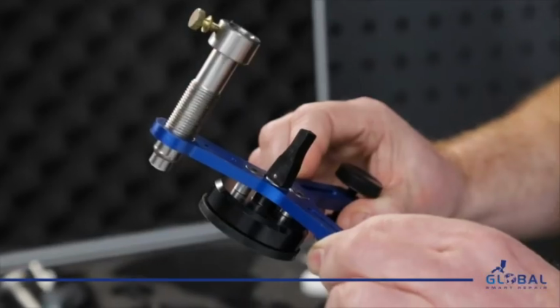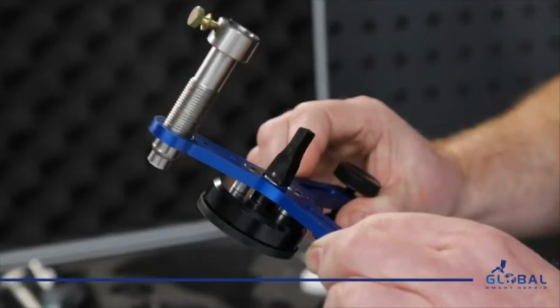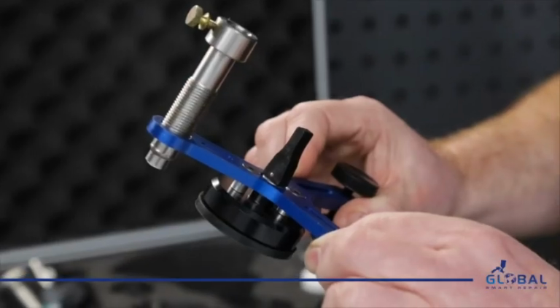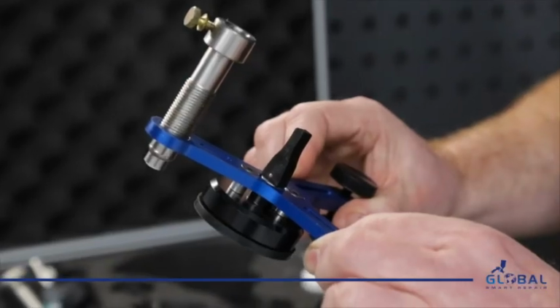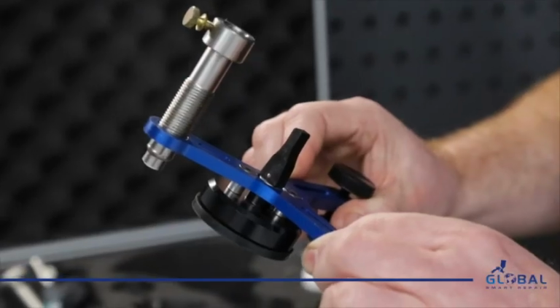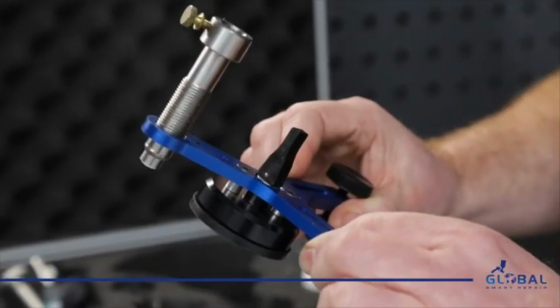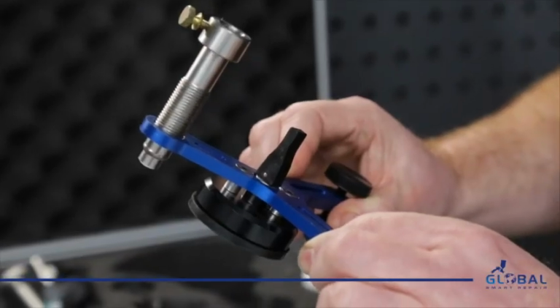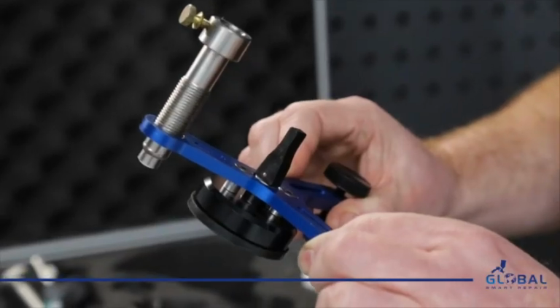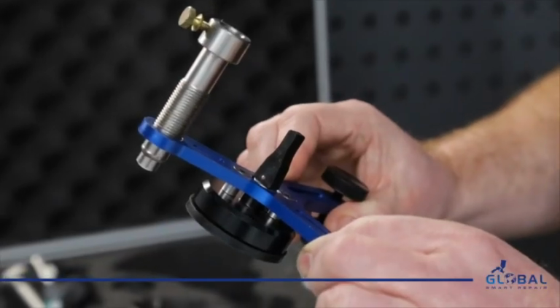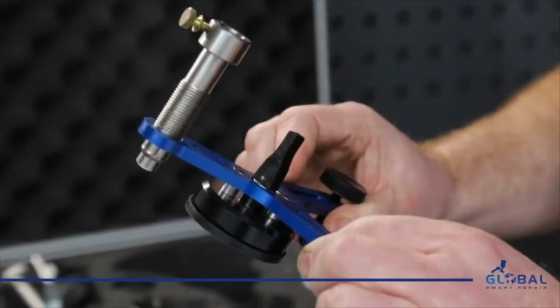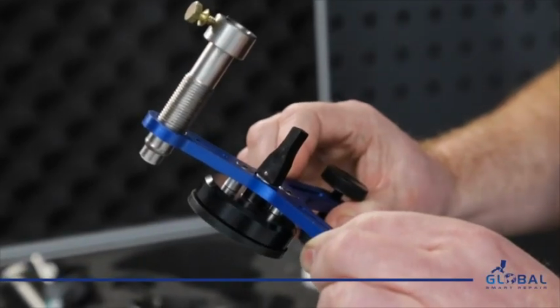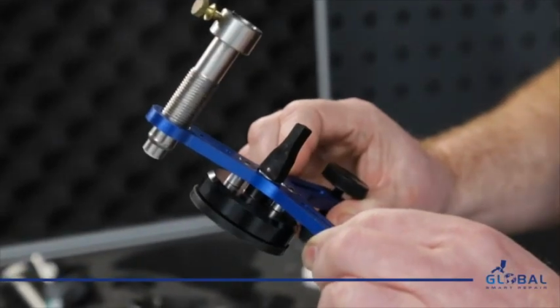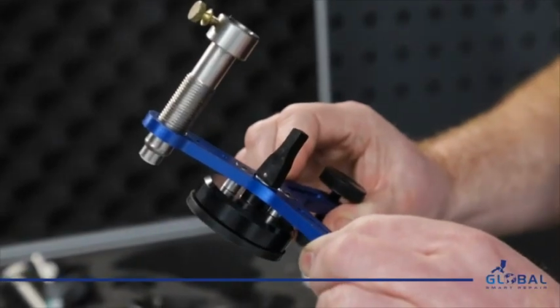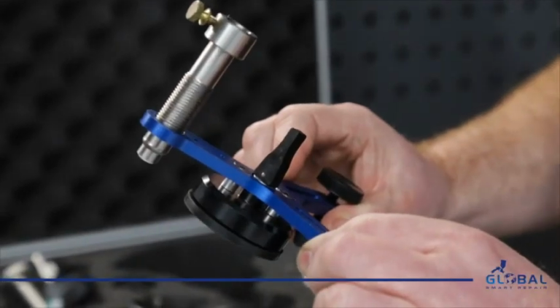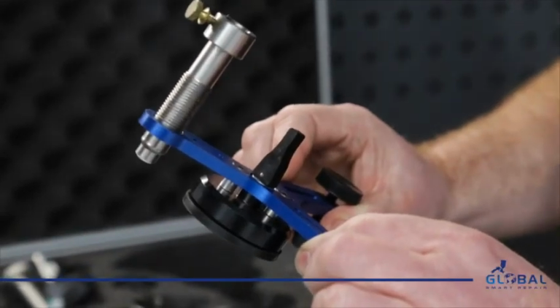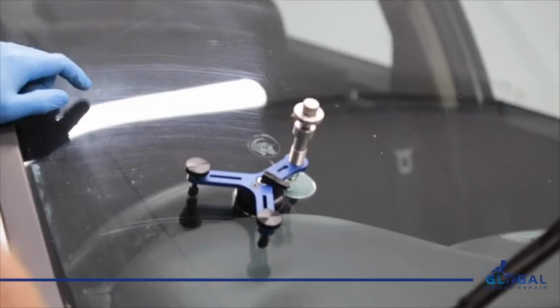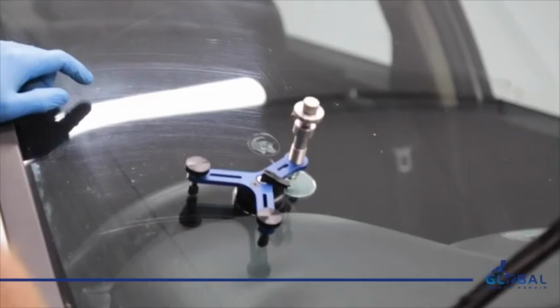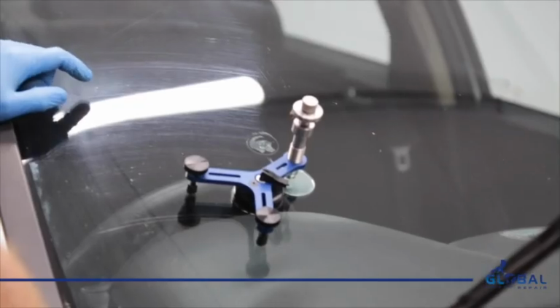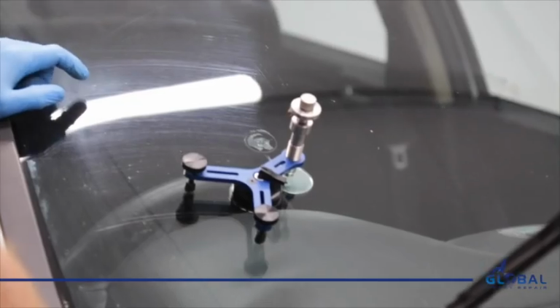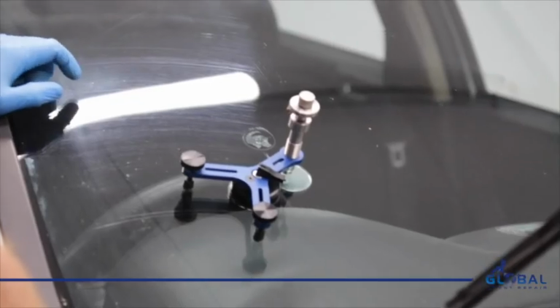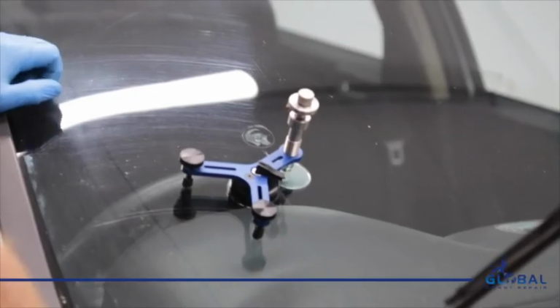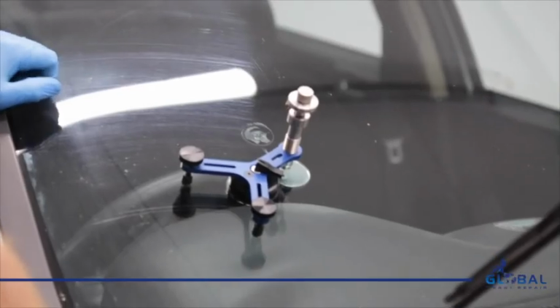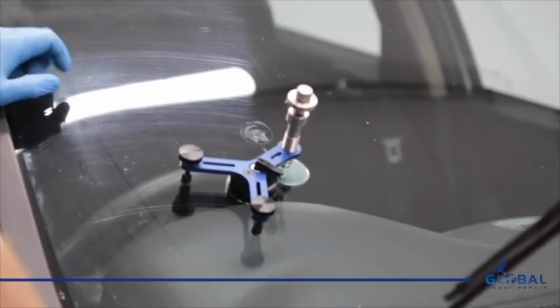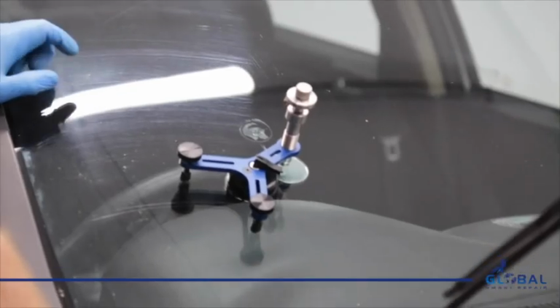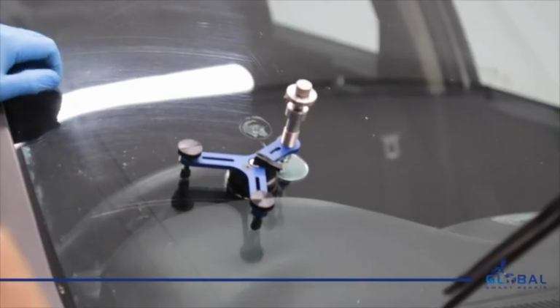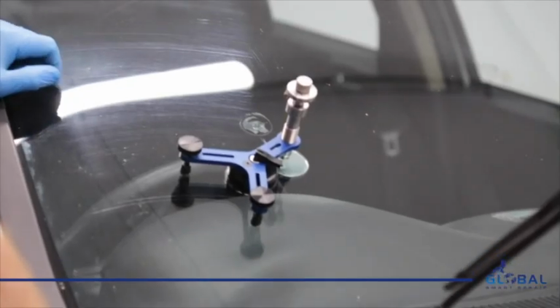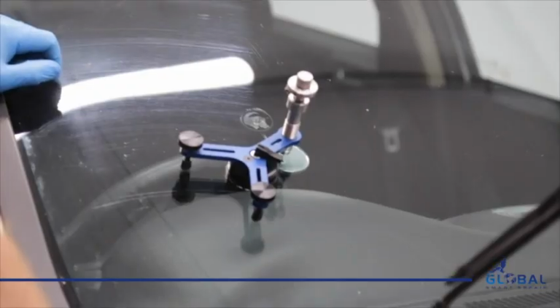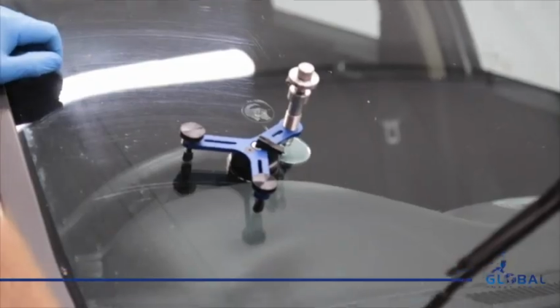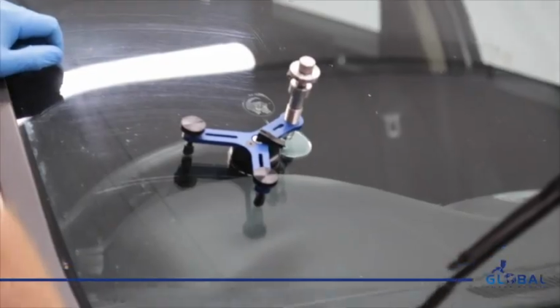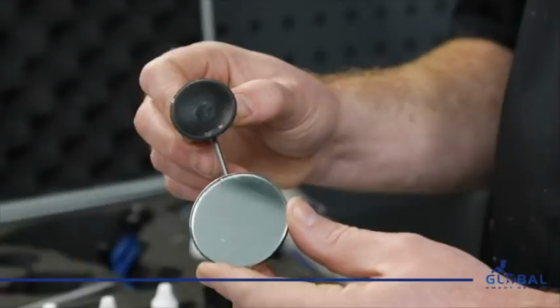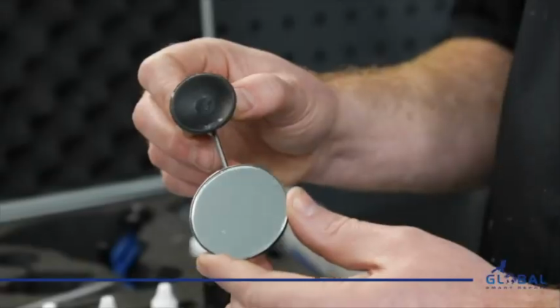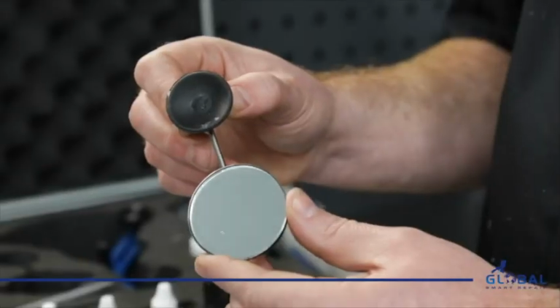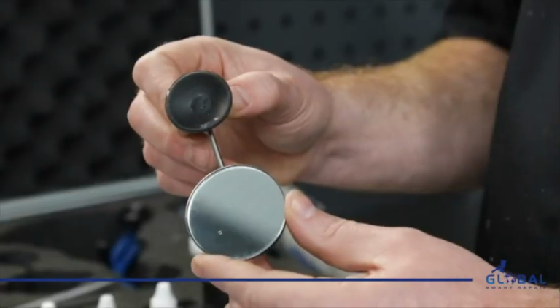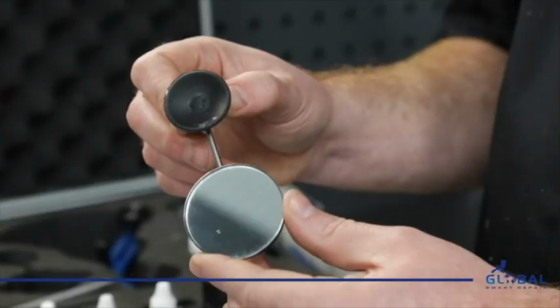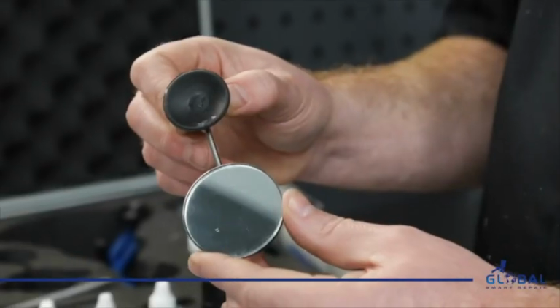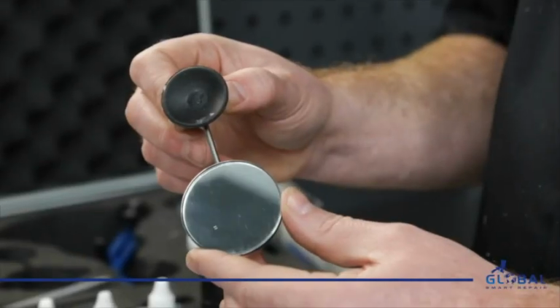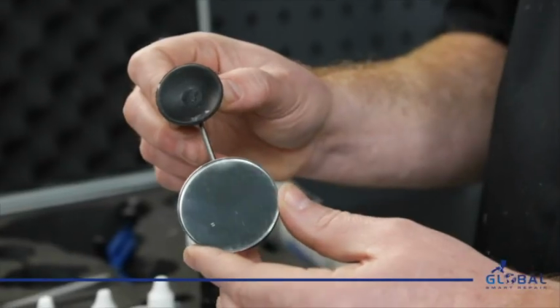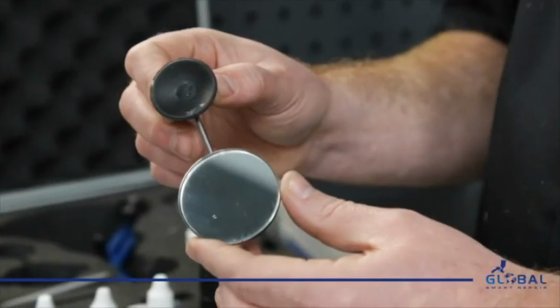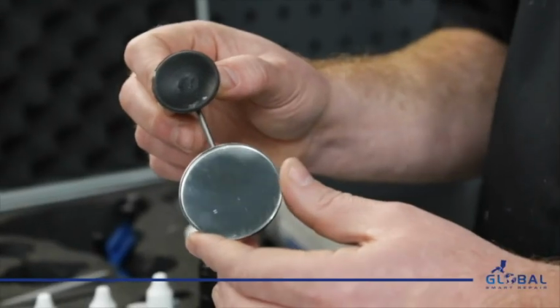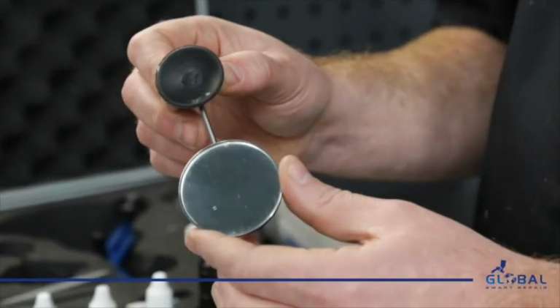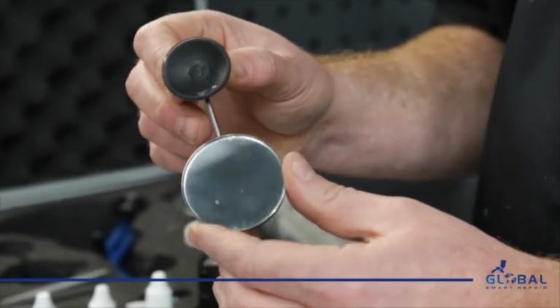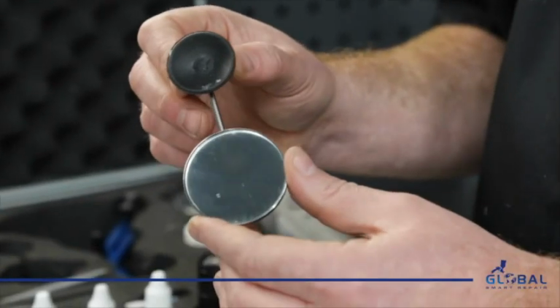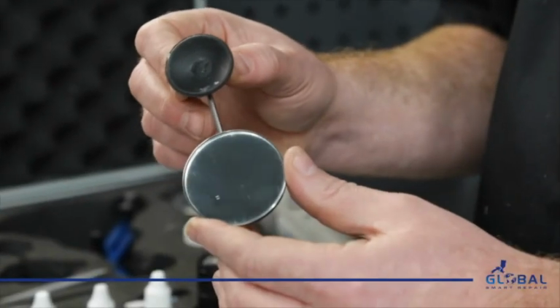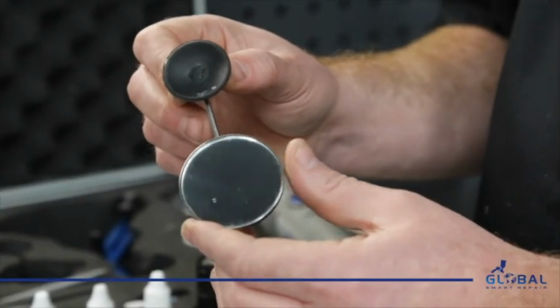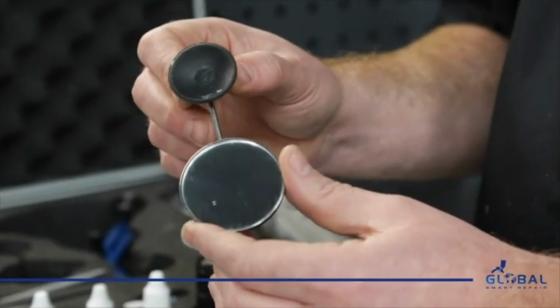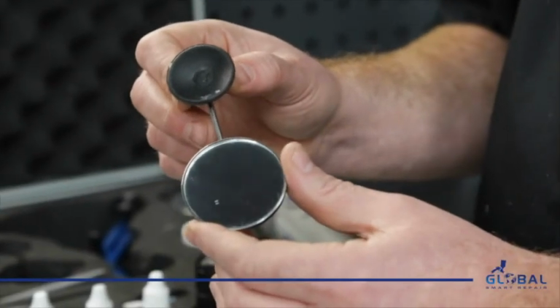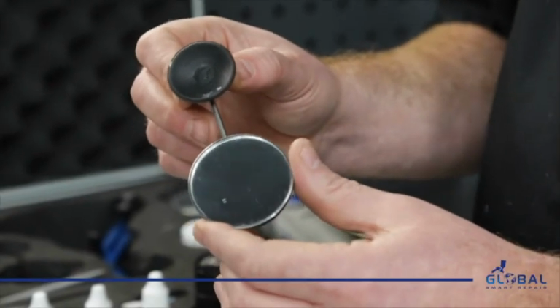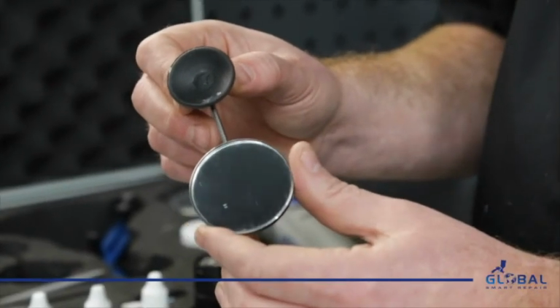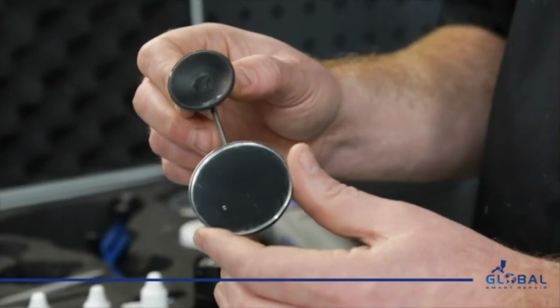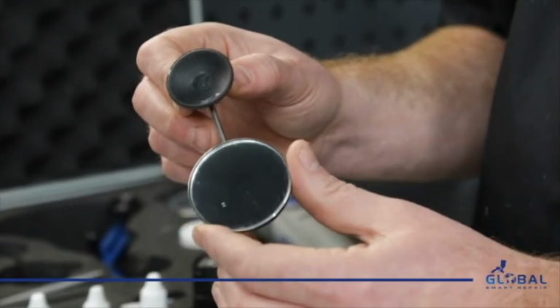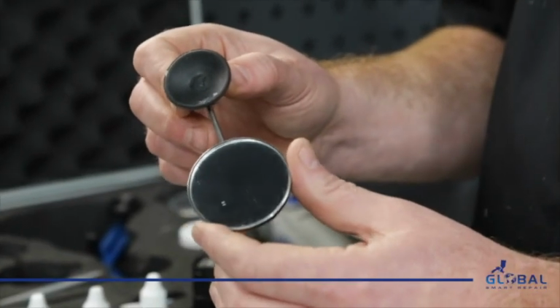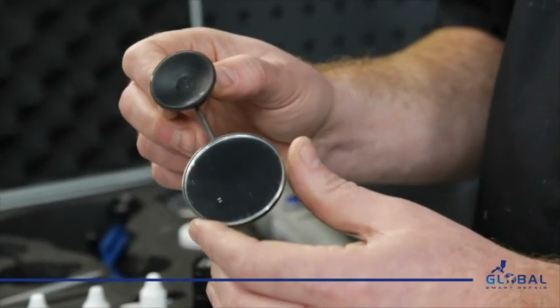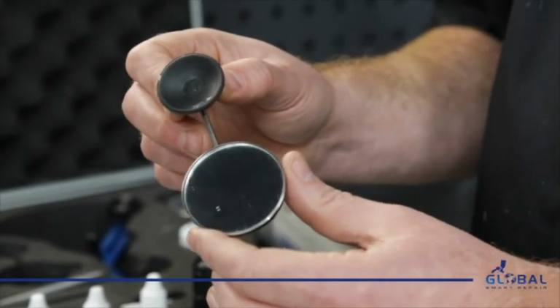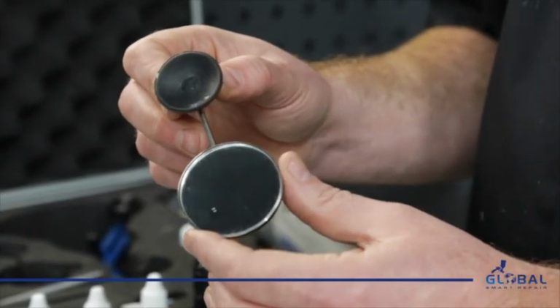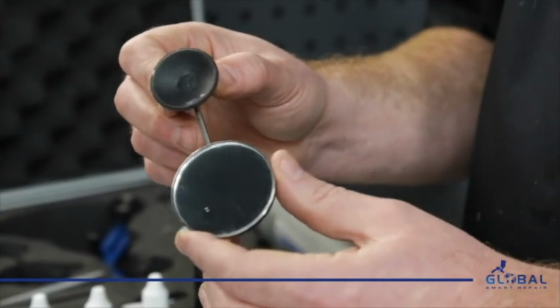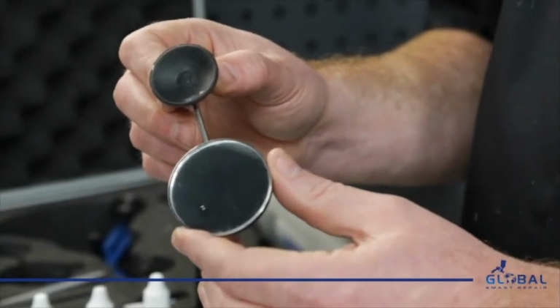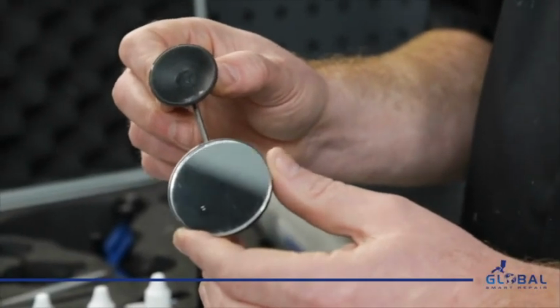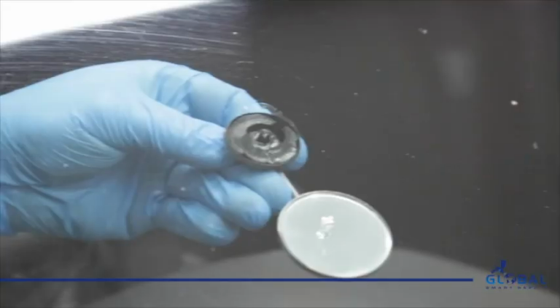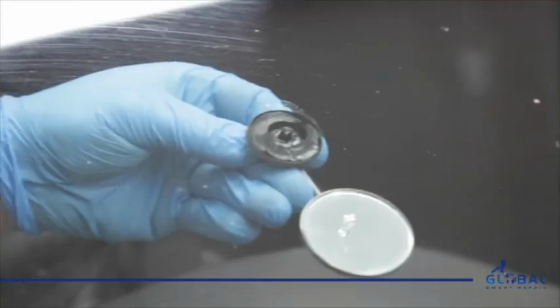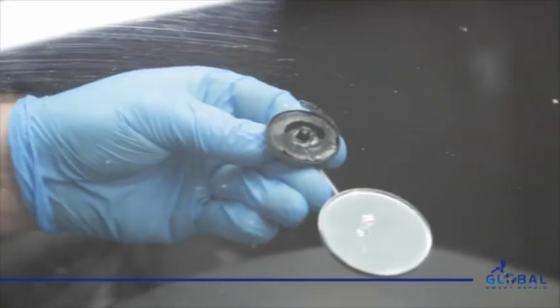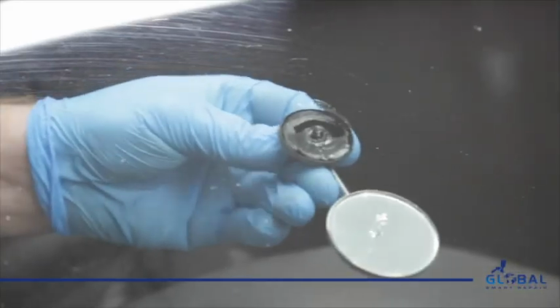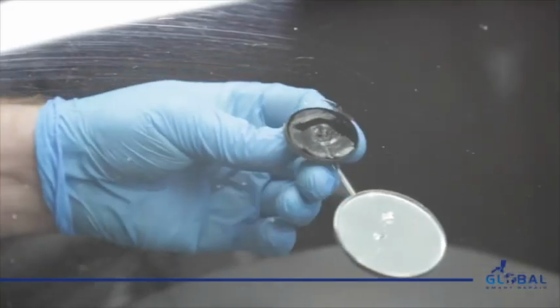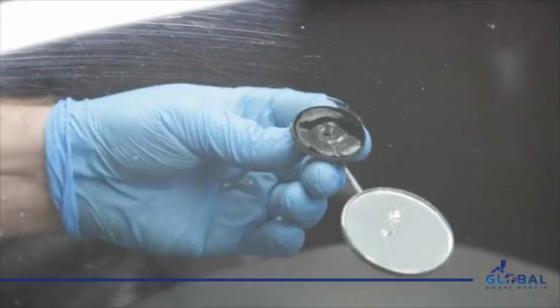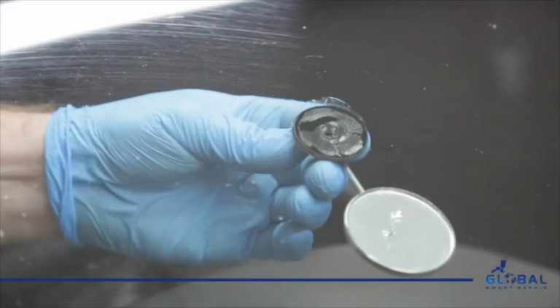Bridge A fits the external pane of glass over the chip. Bridge B, the mirror, is attached to the interior pane of glass.